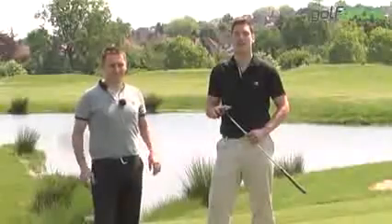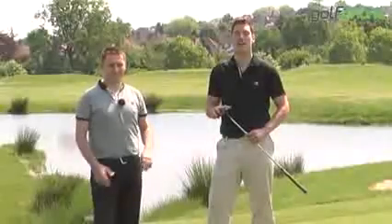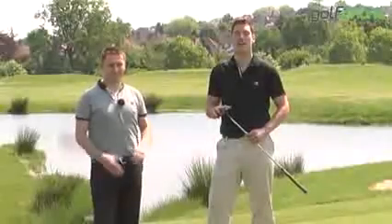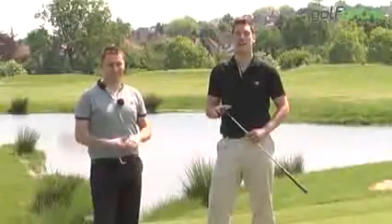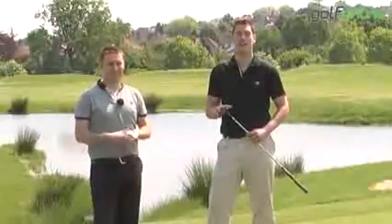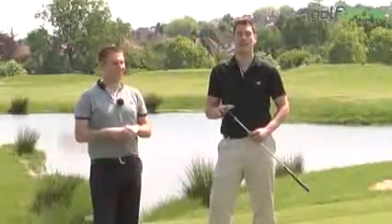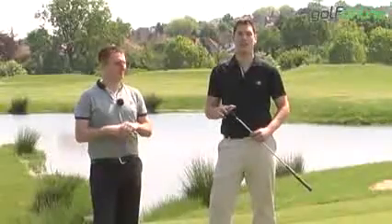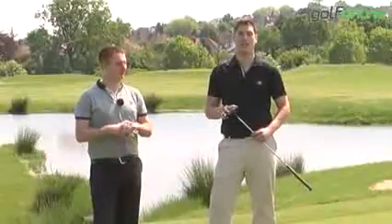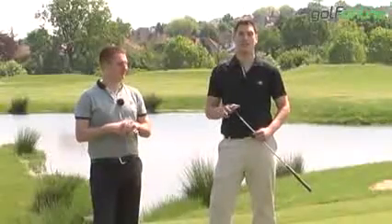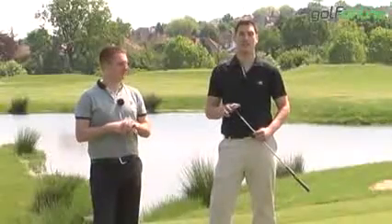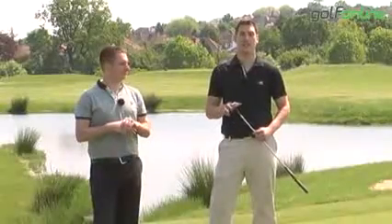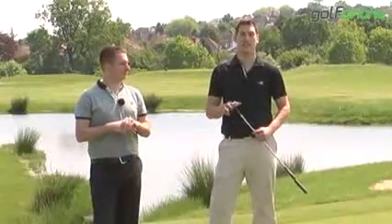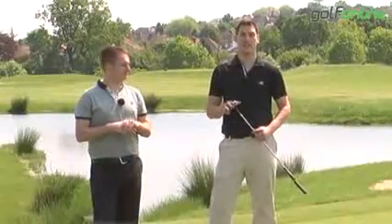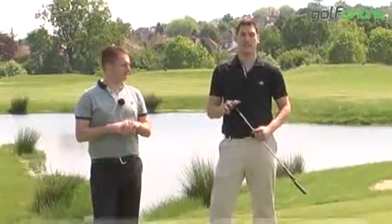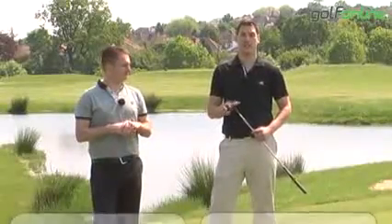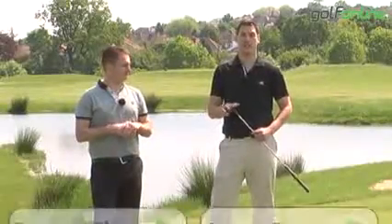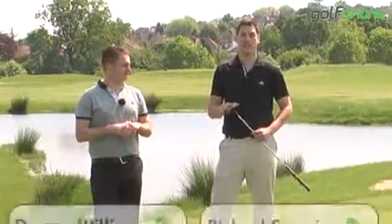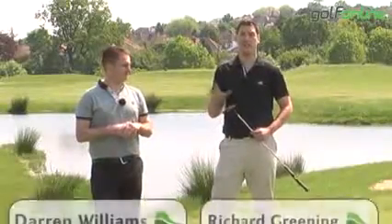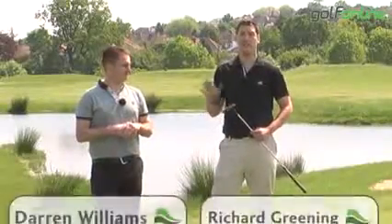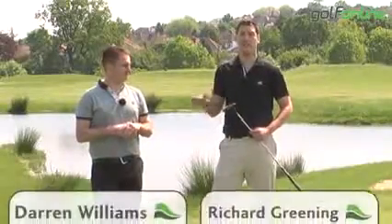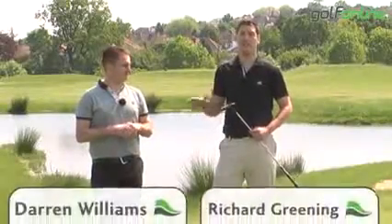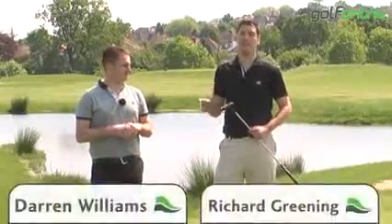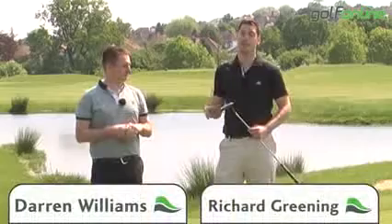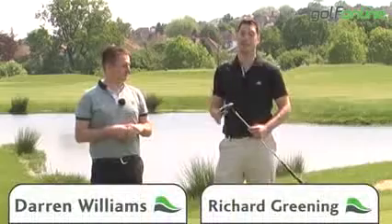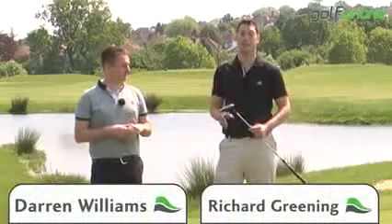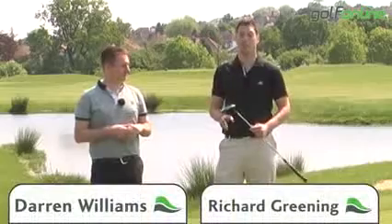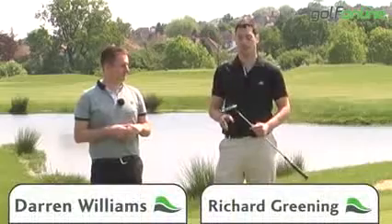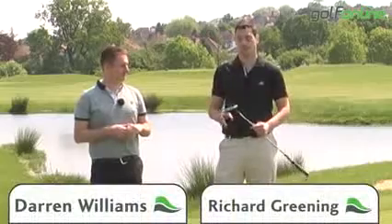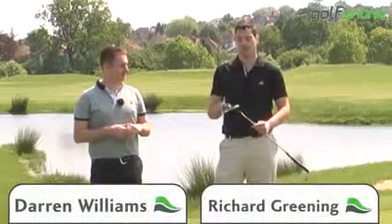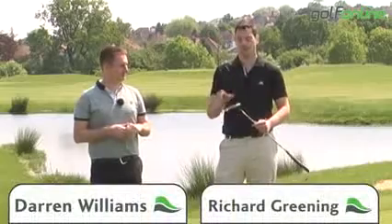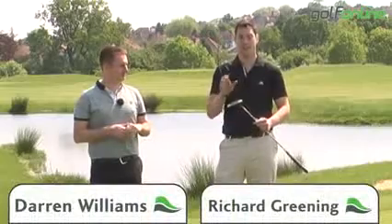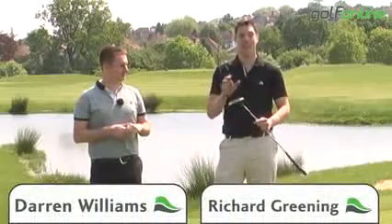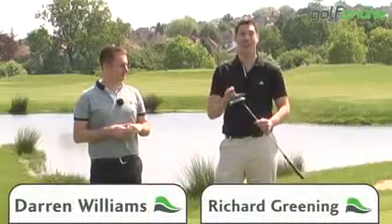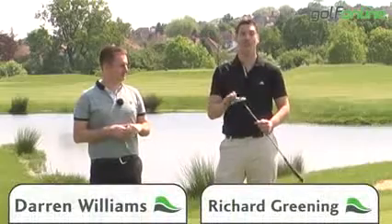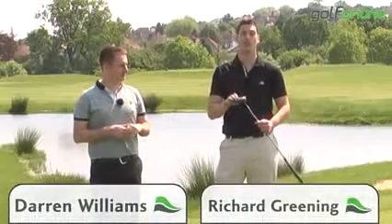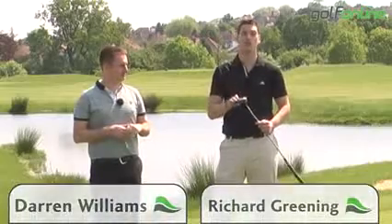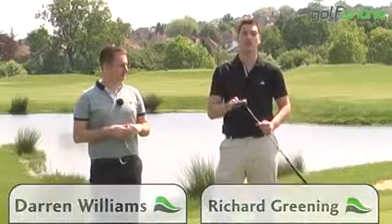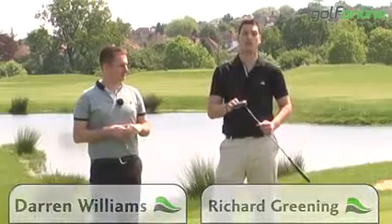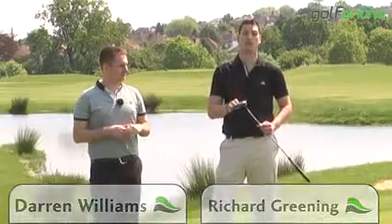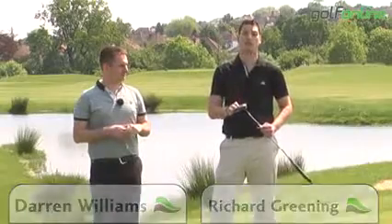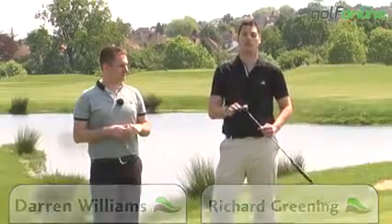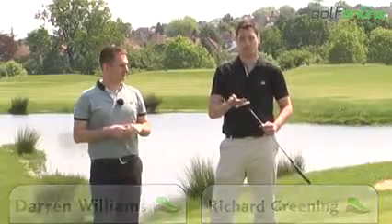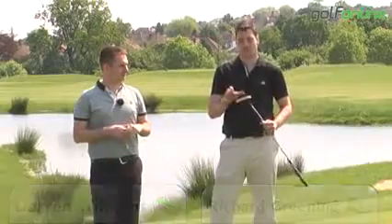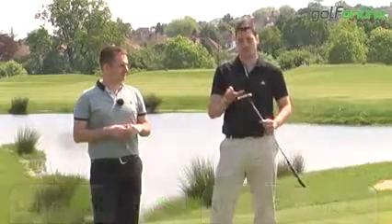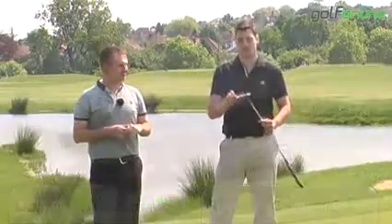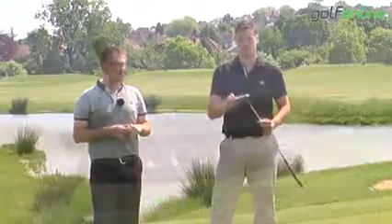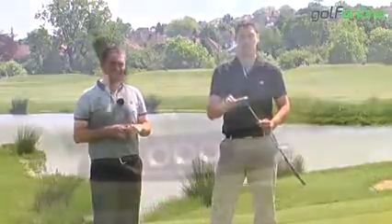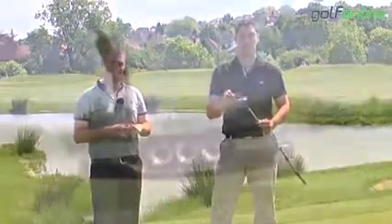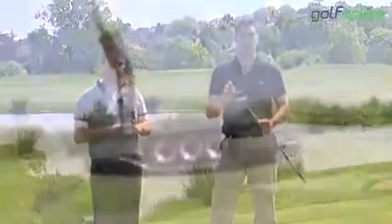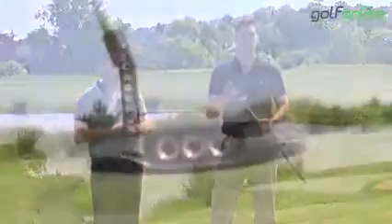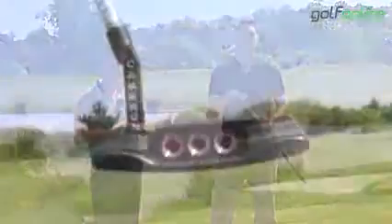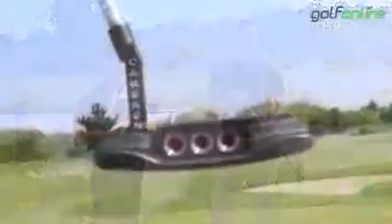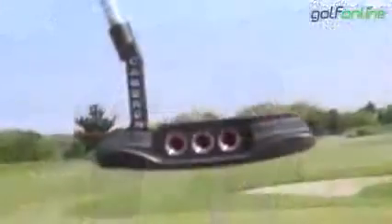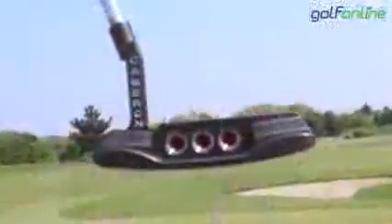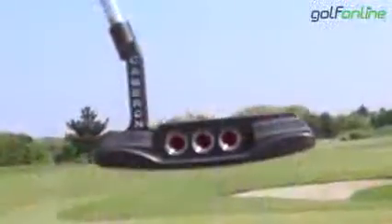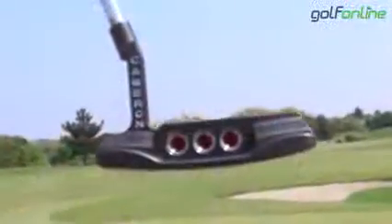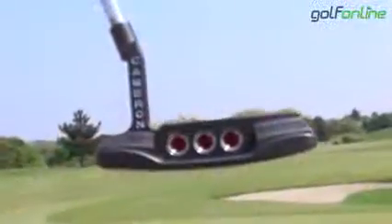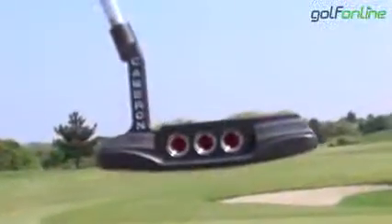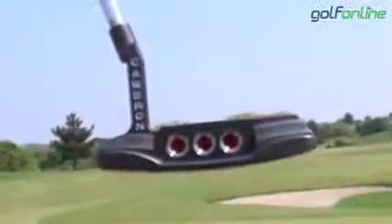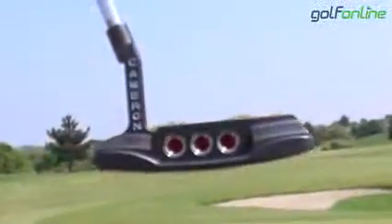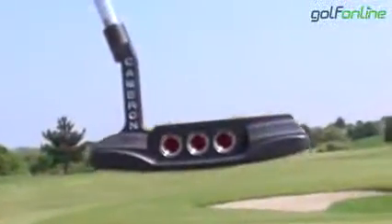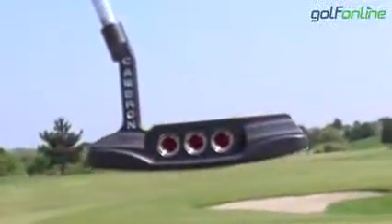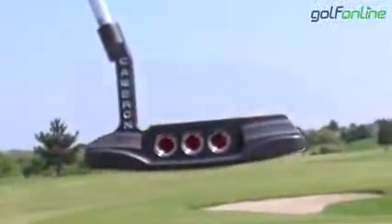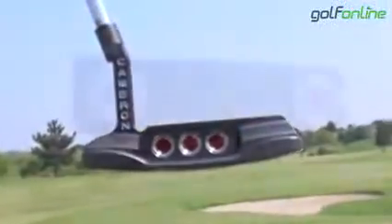Hi there, Golf Onlineers. My name's Richard. I'm here today with Darren. We're going to give you a hands-on overview of Titleist's new Scotty Cameron Select putter.